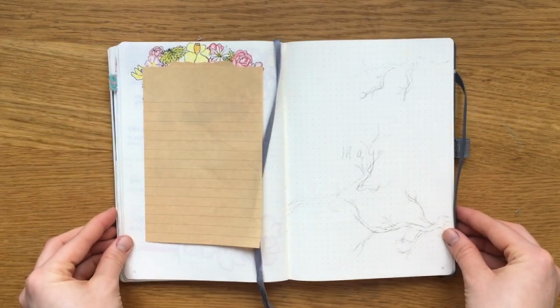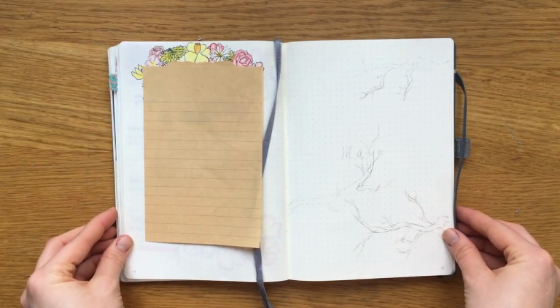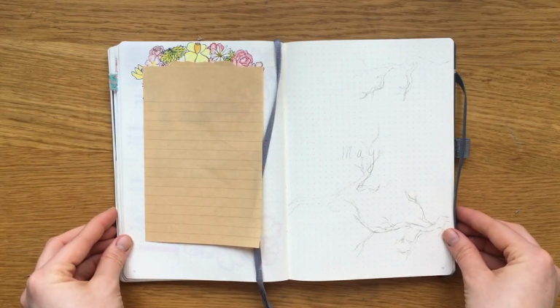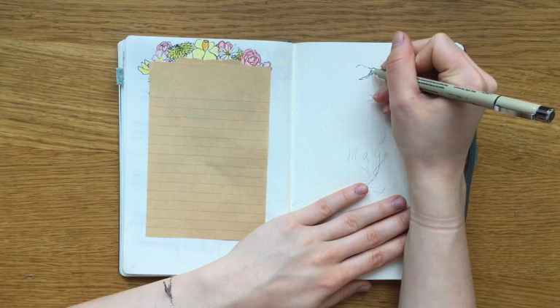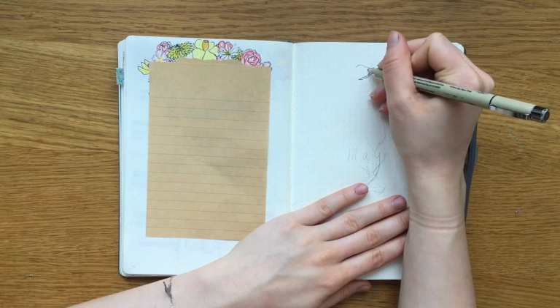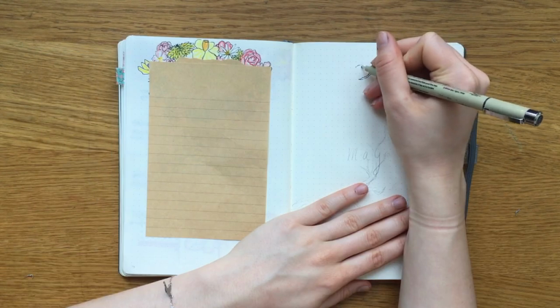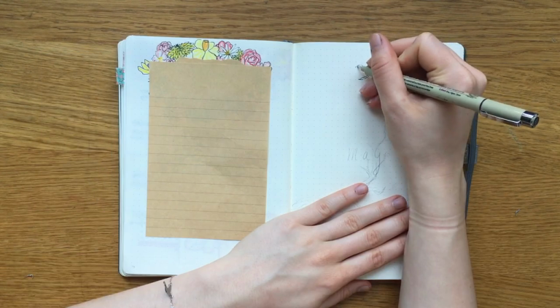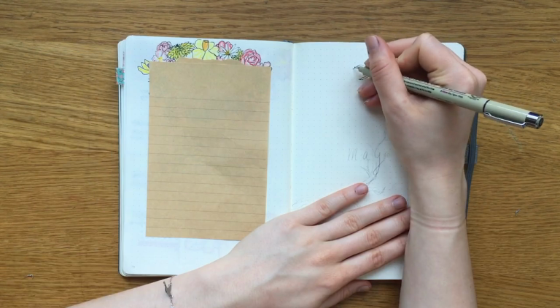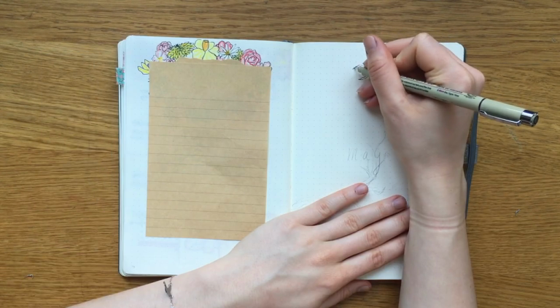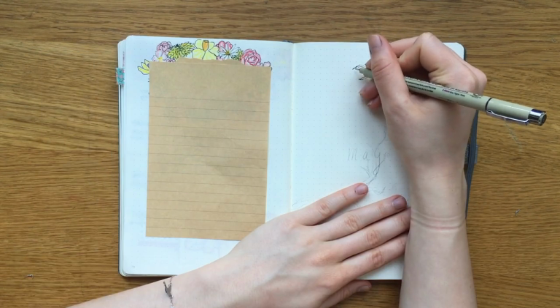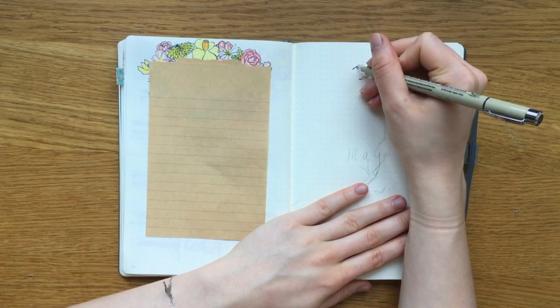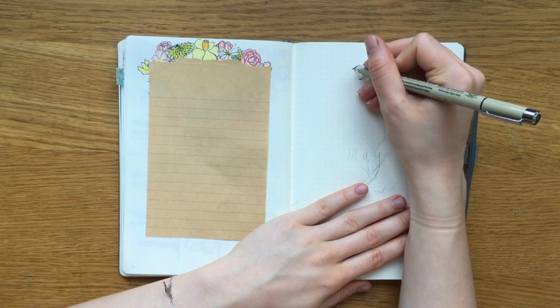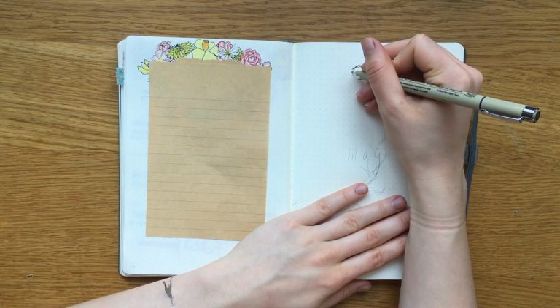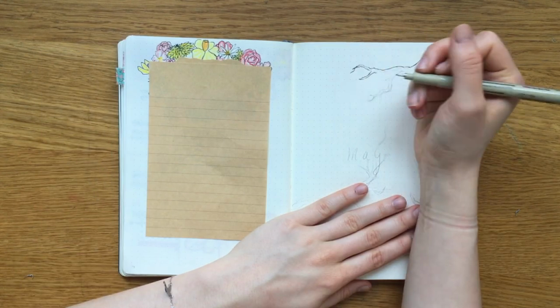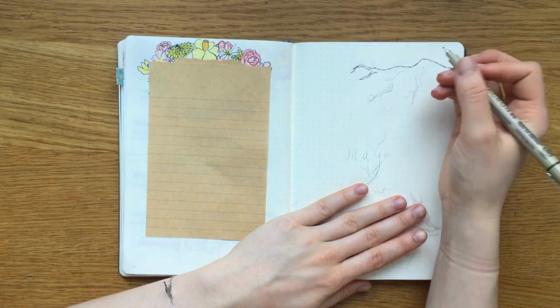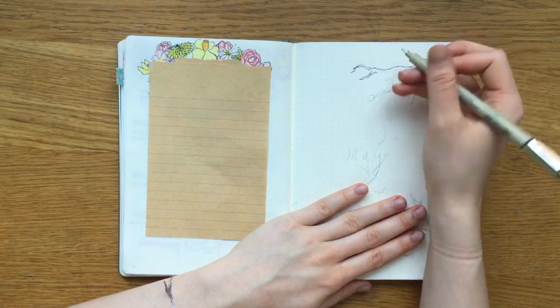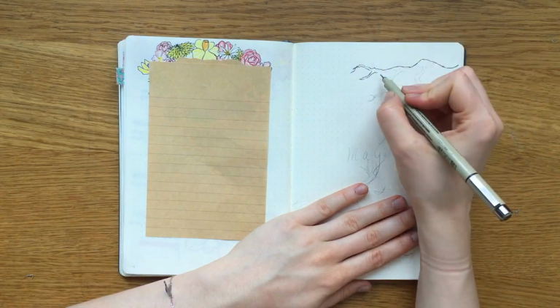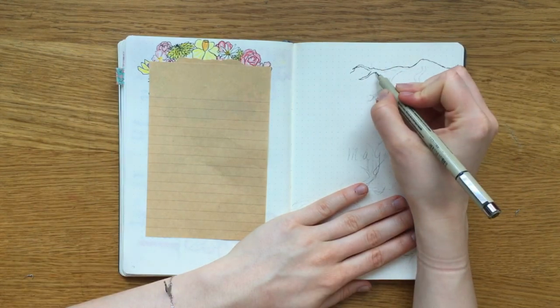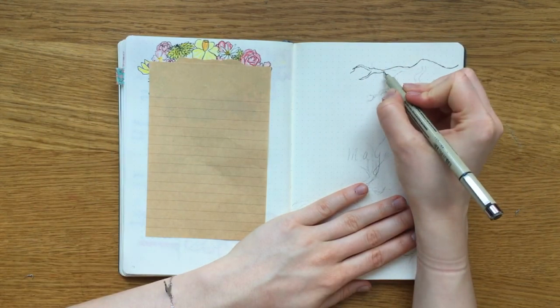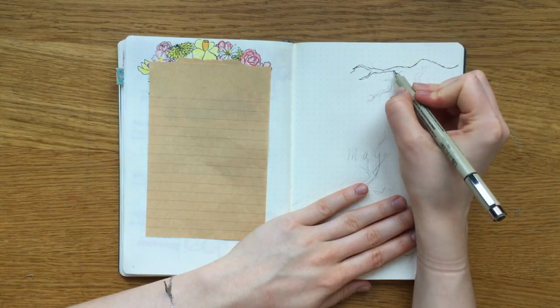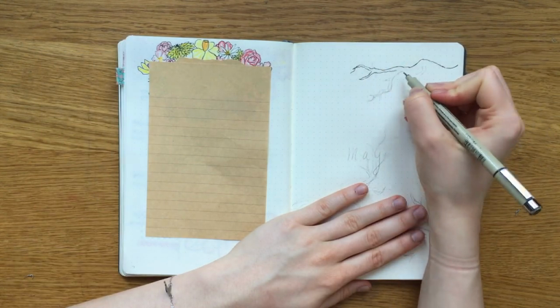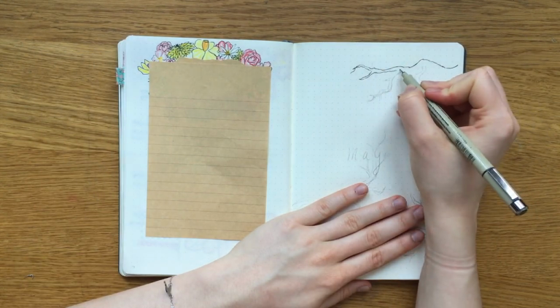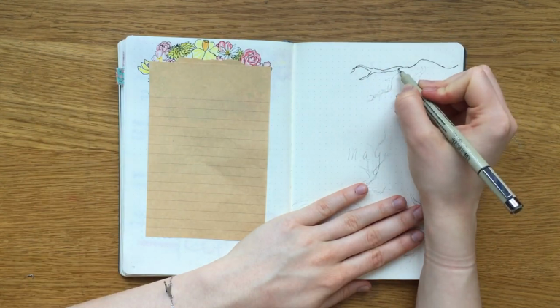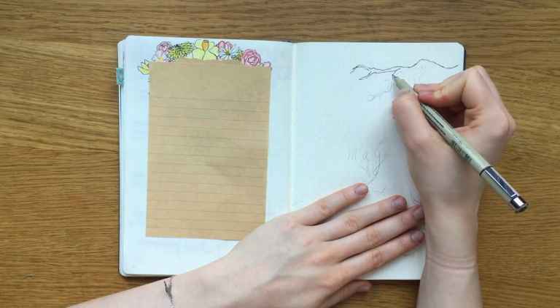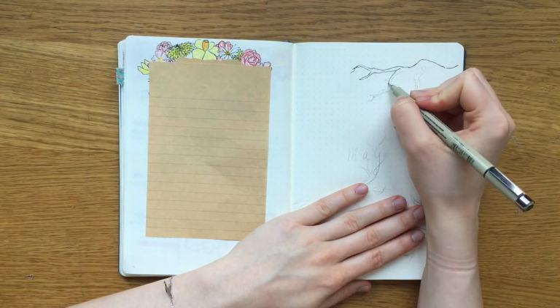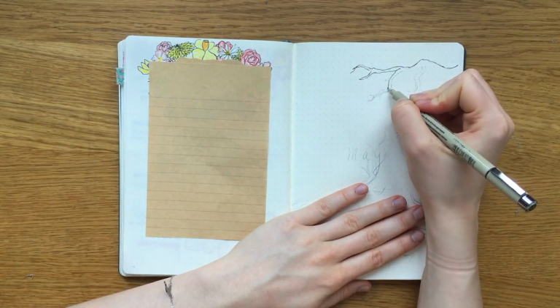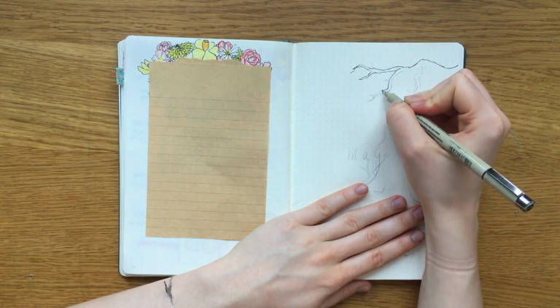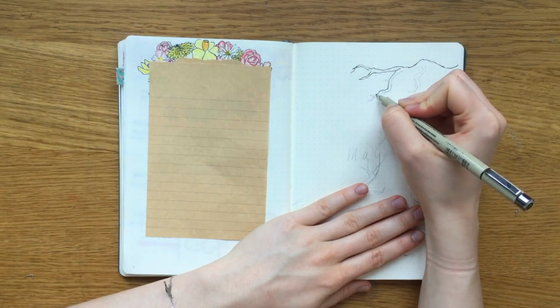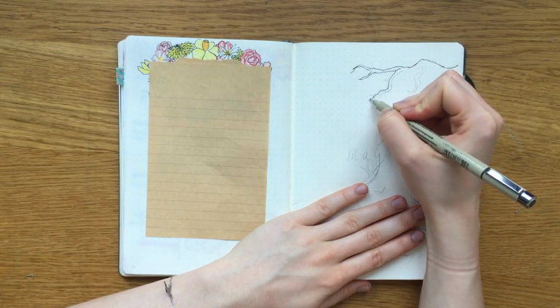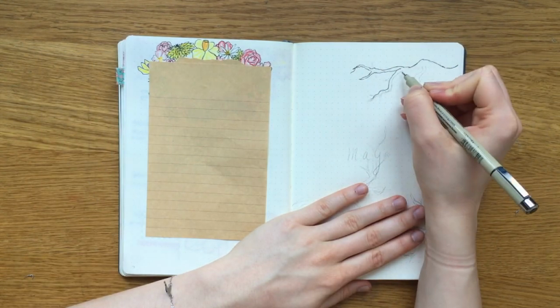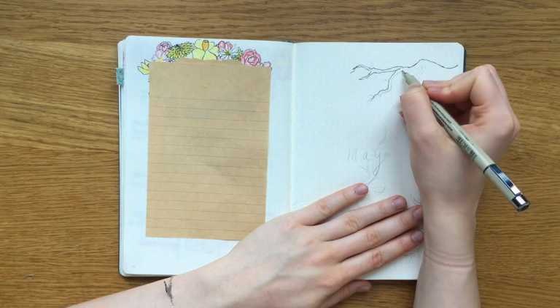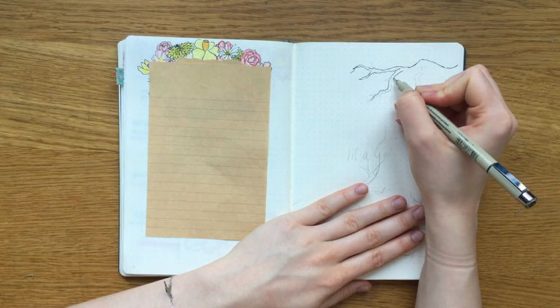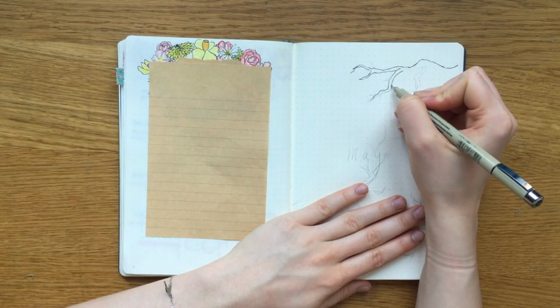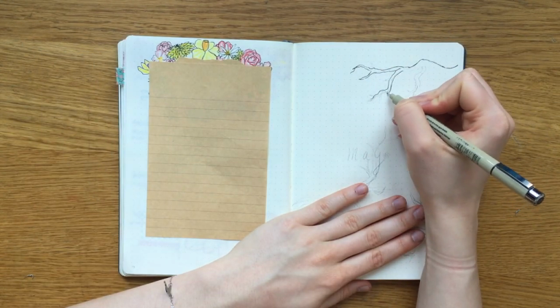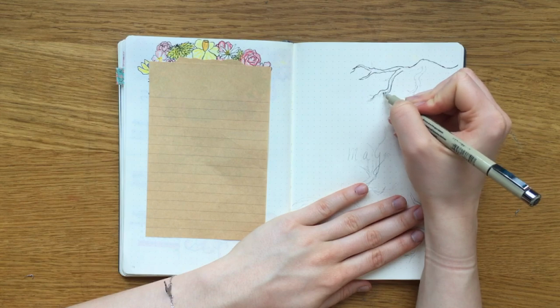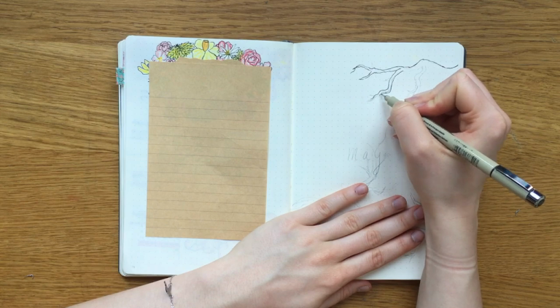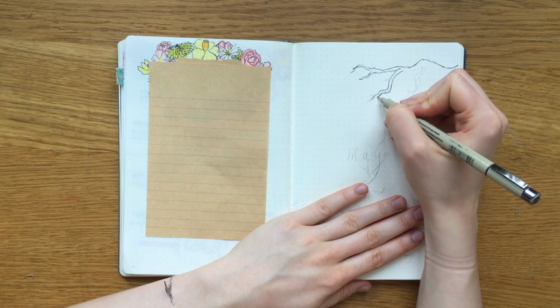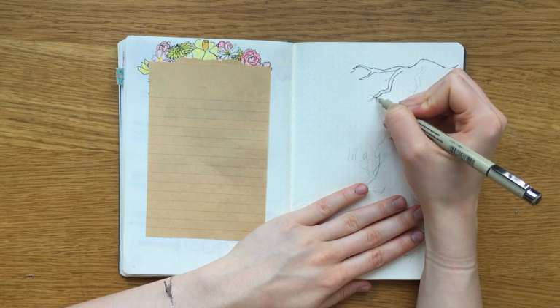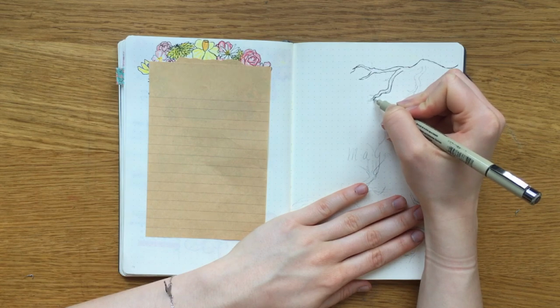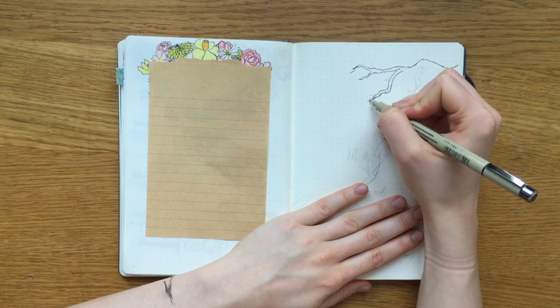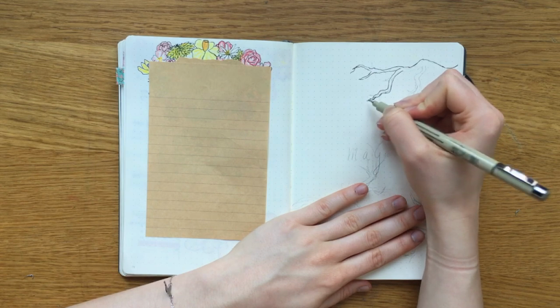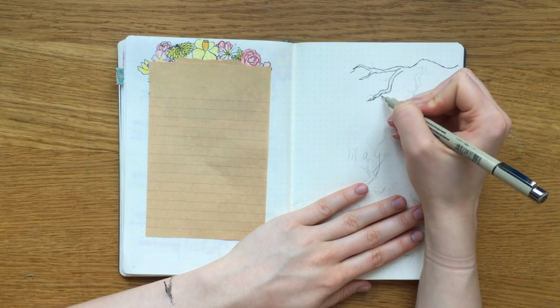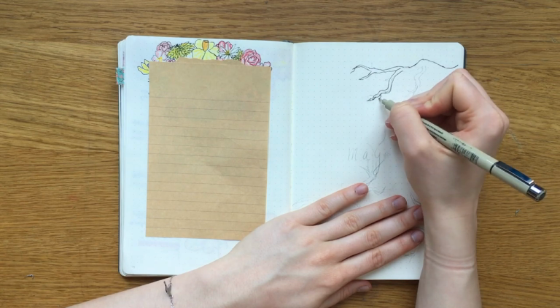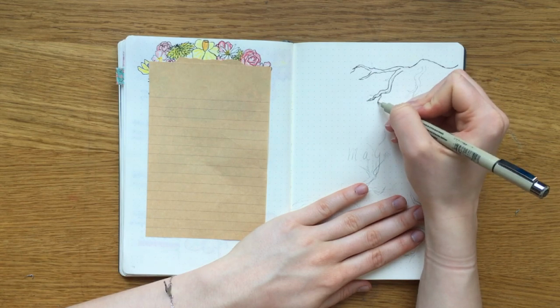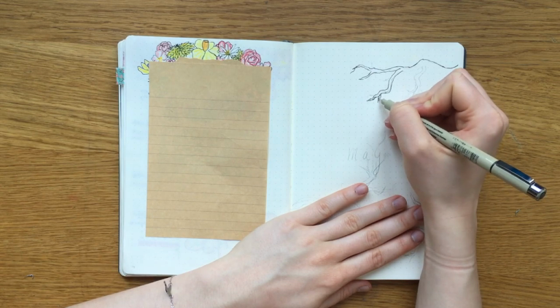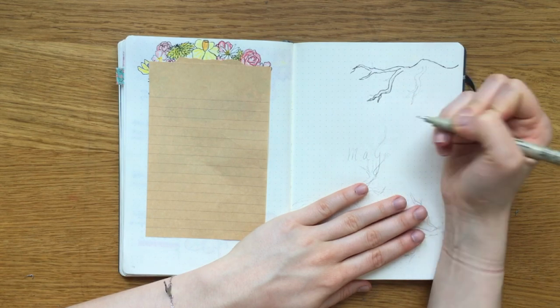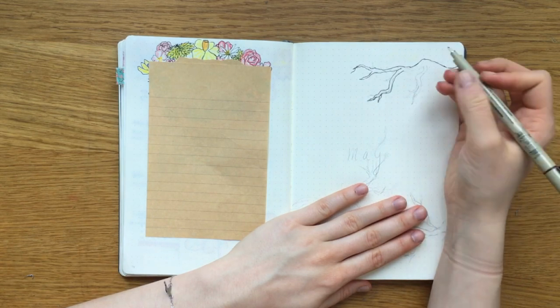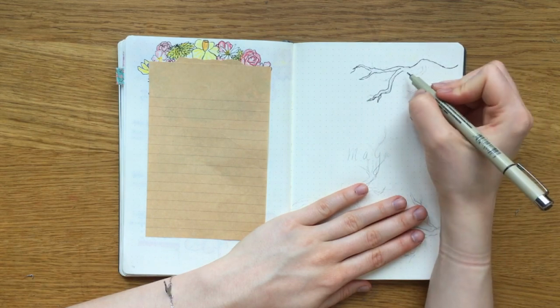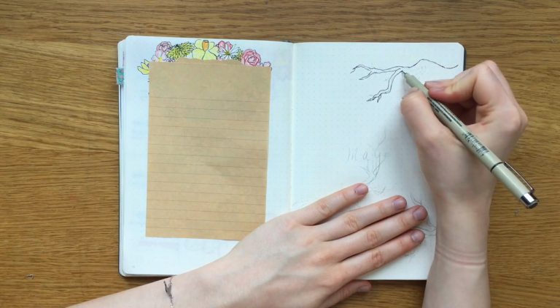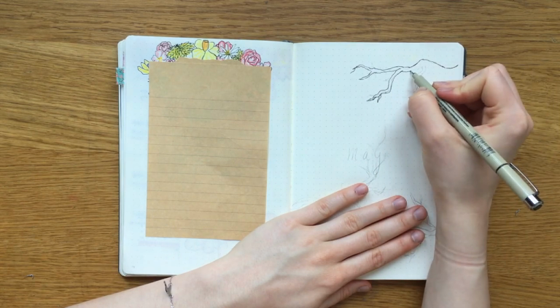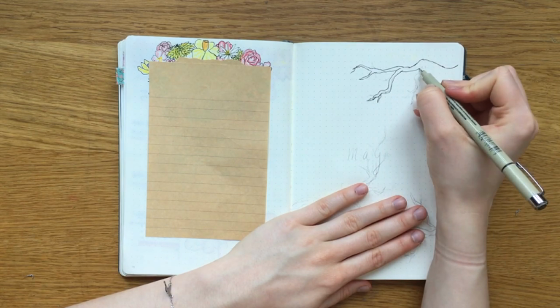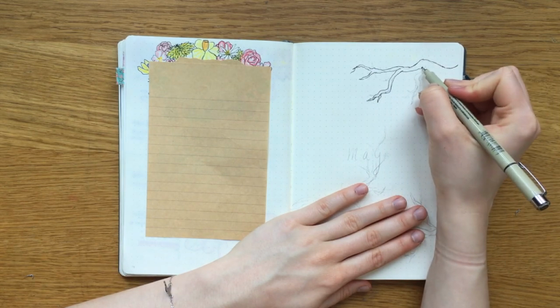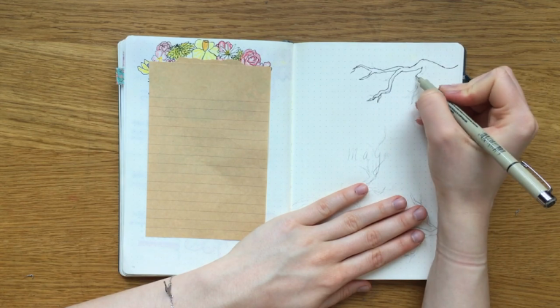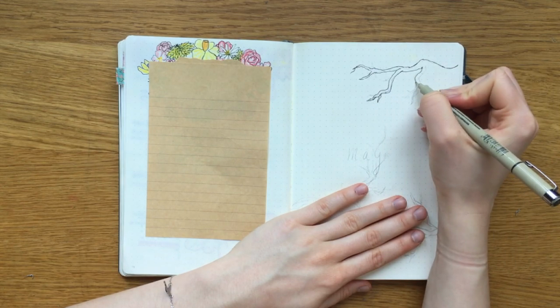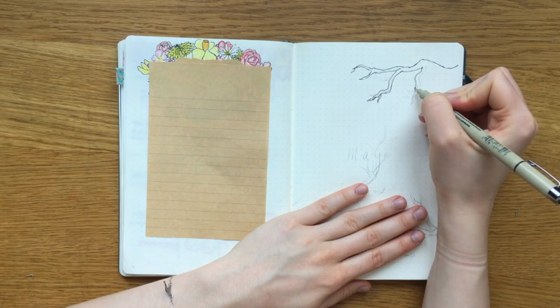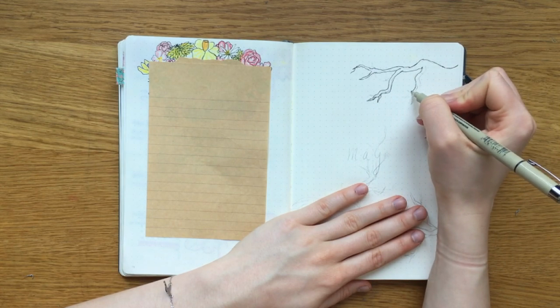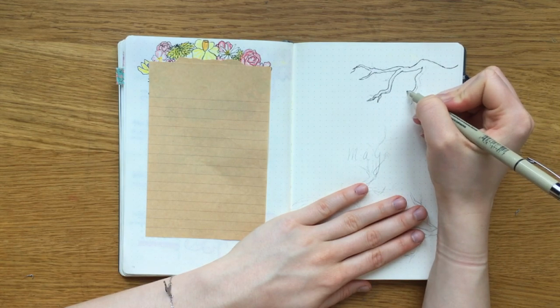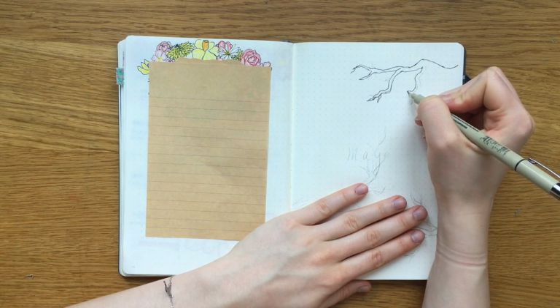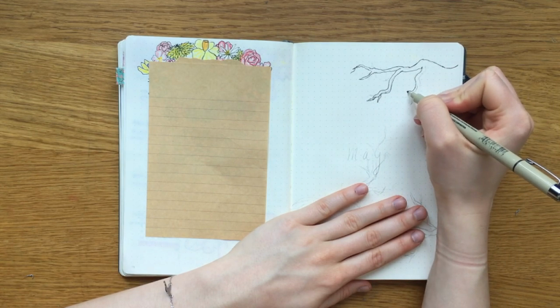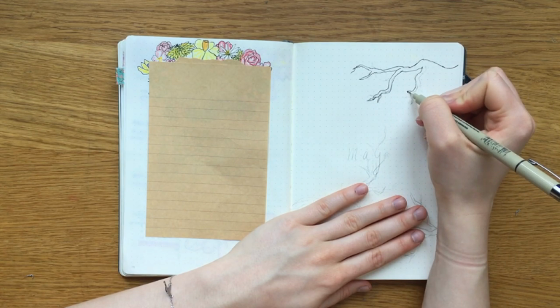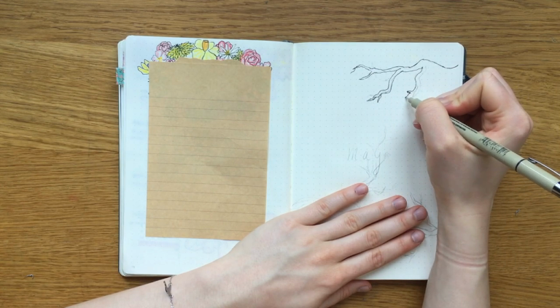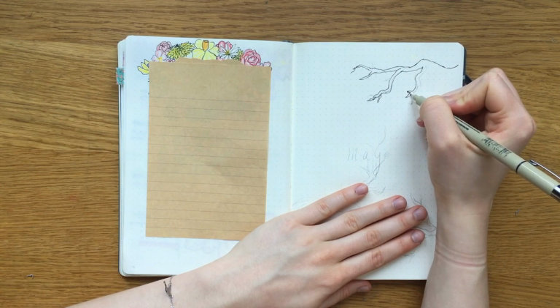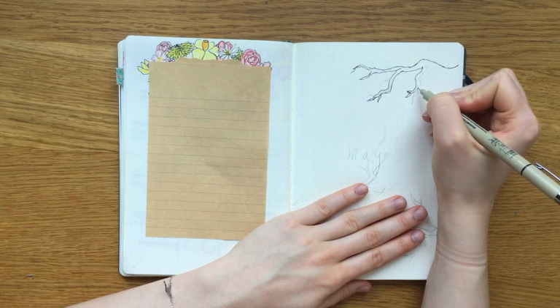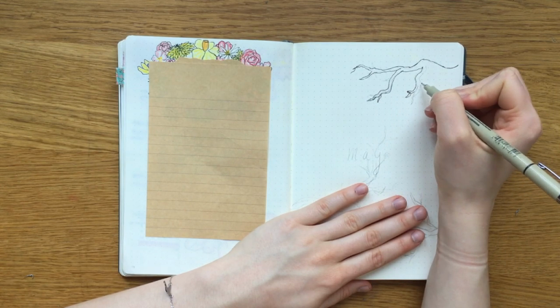Hi guys, we are back with another plan with me, this time for the month of May and the theme is cherry blossoms.